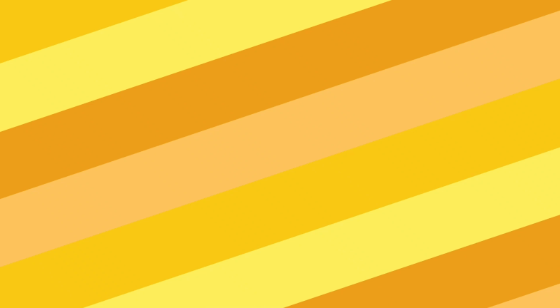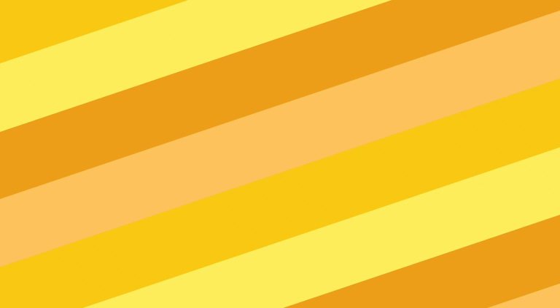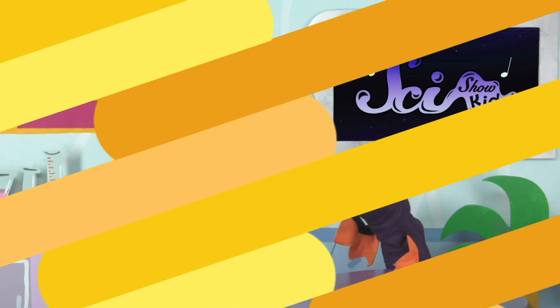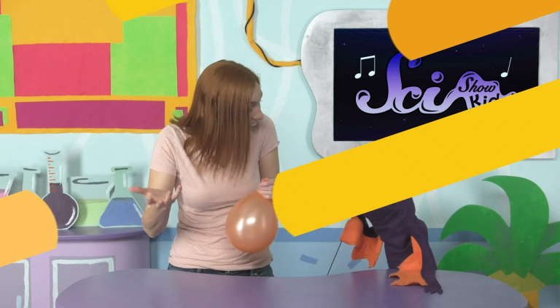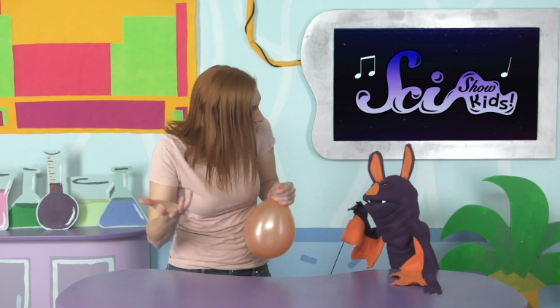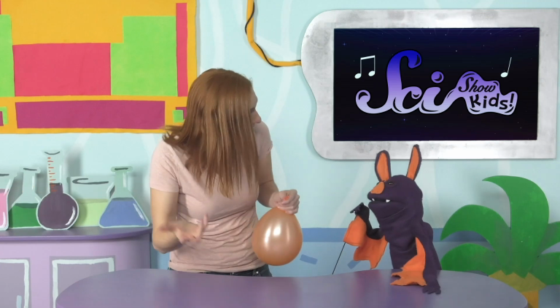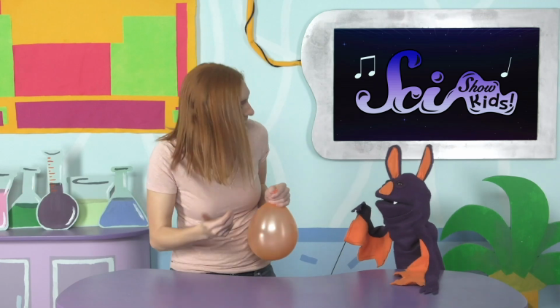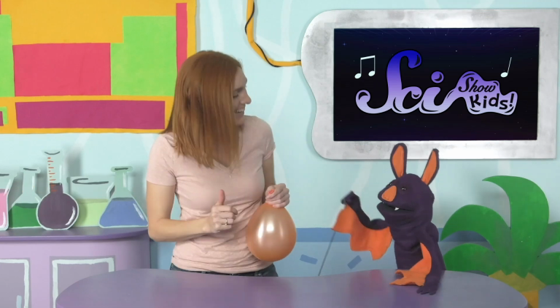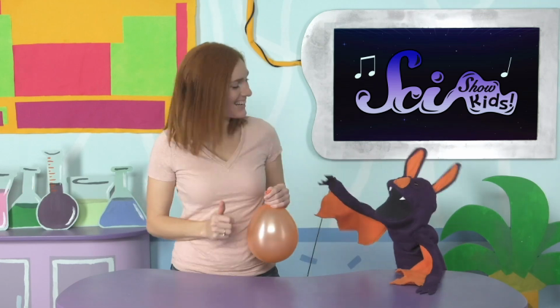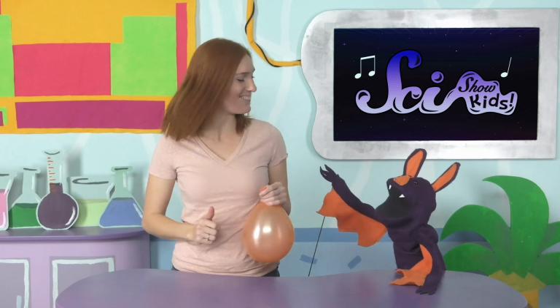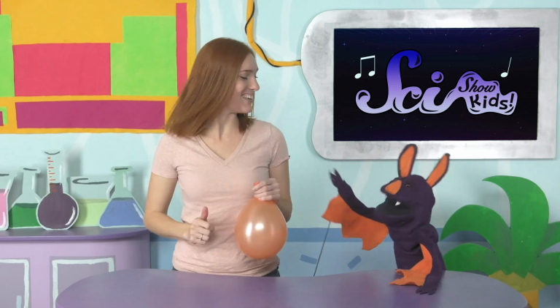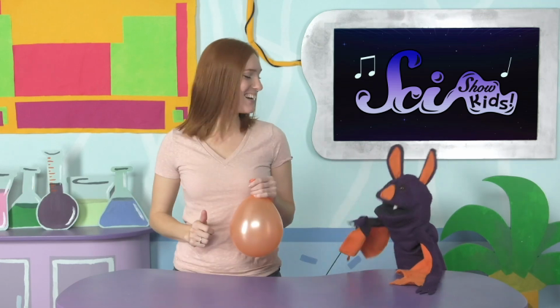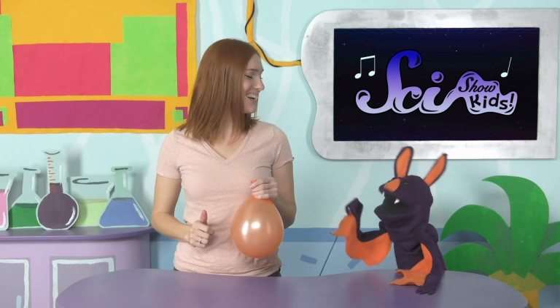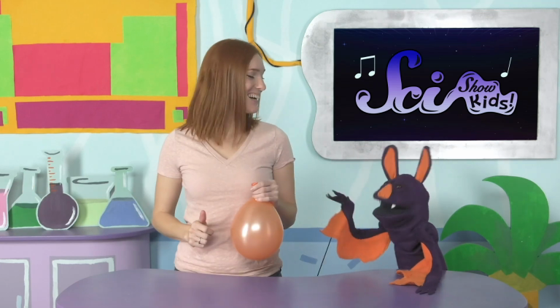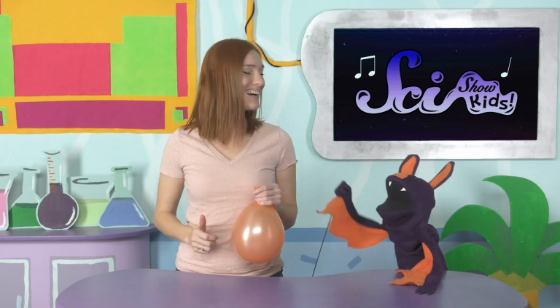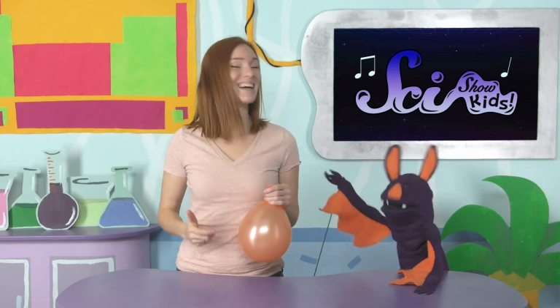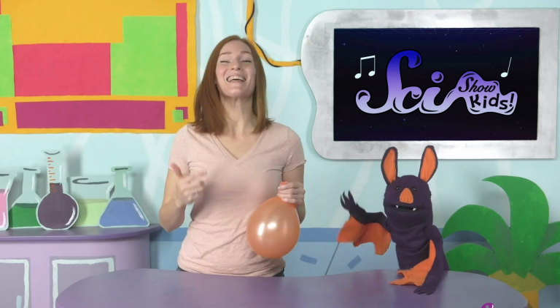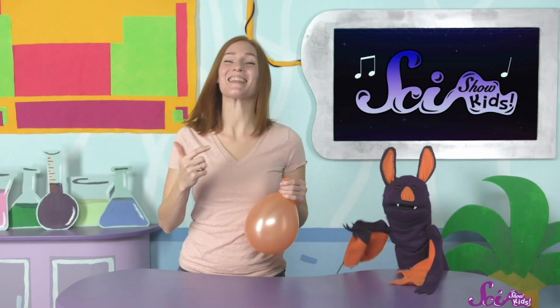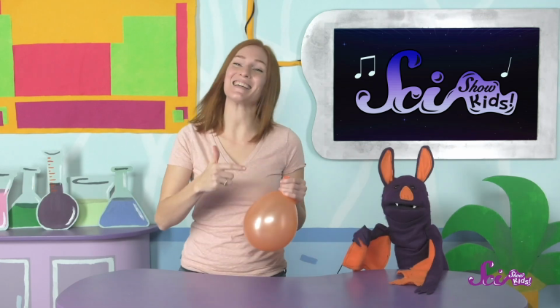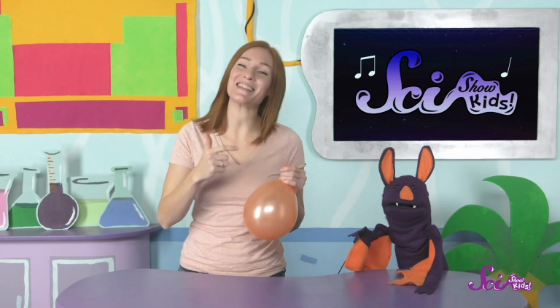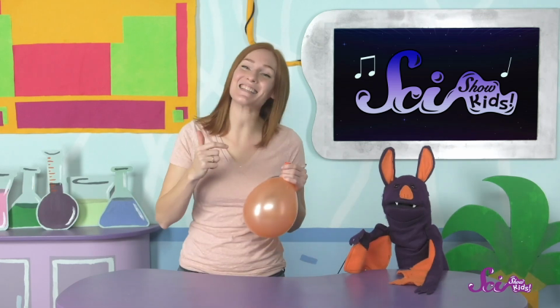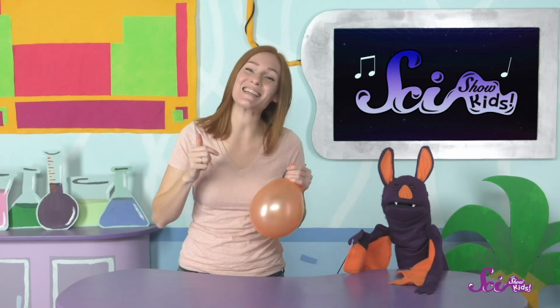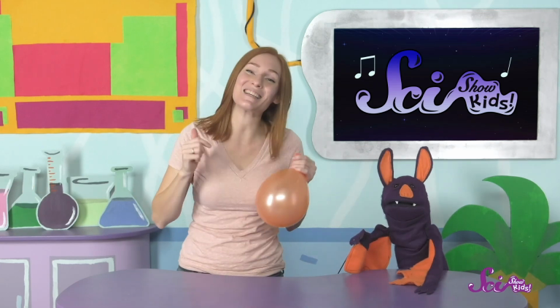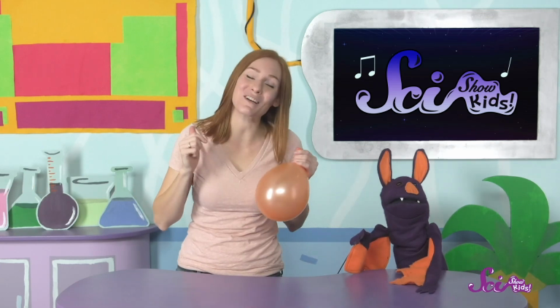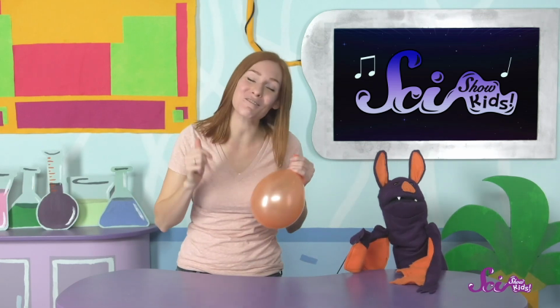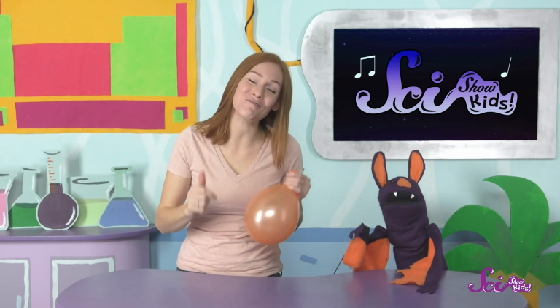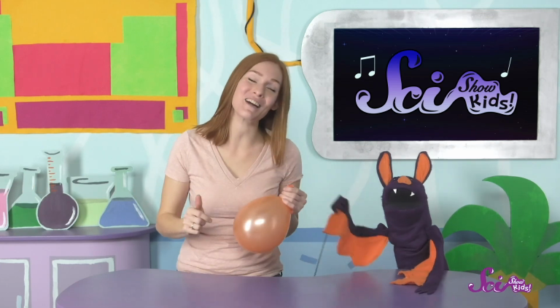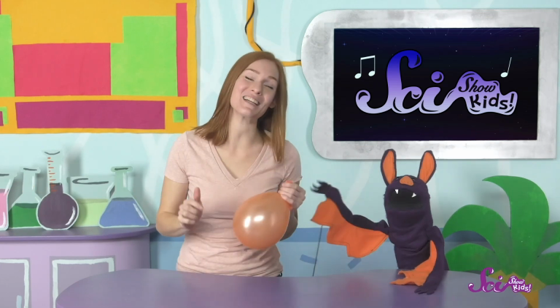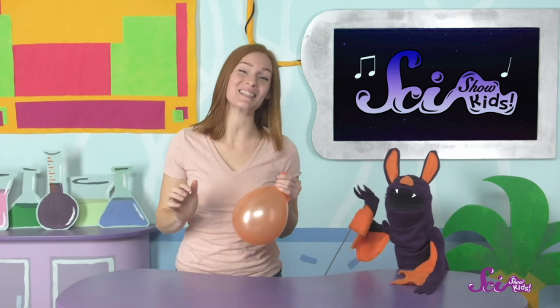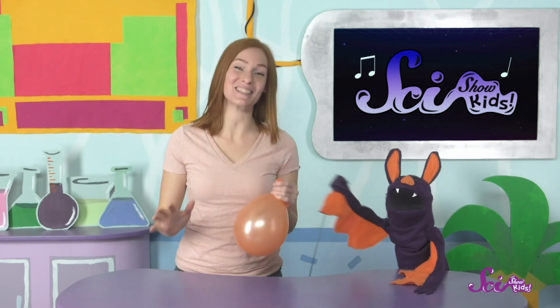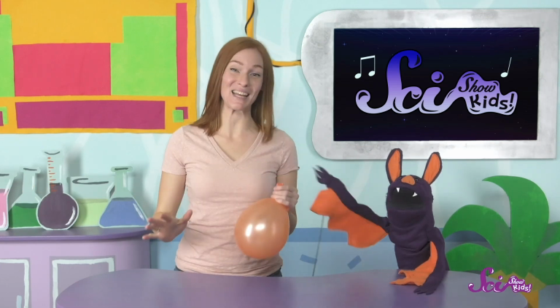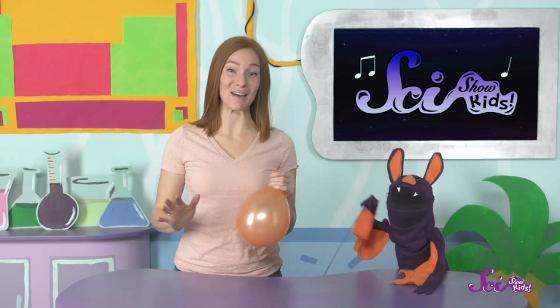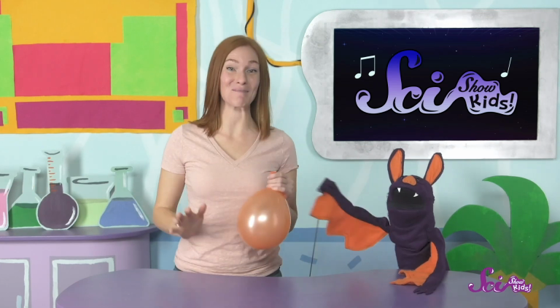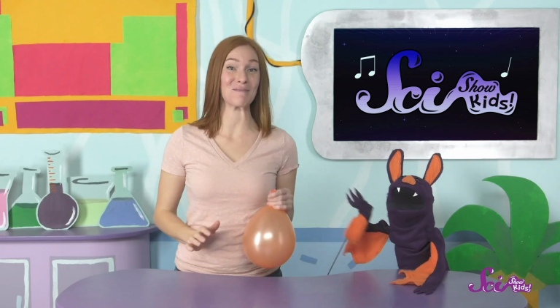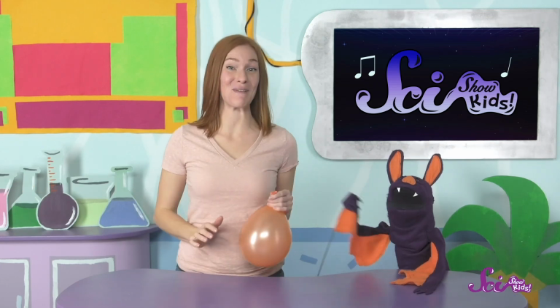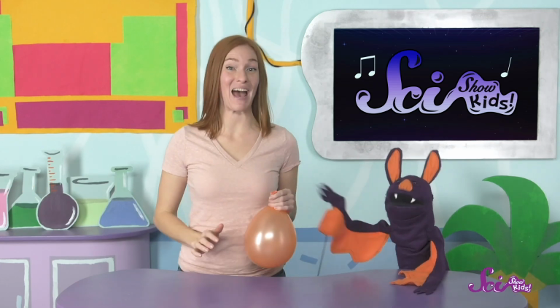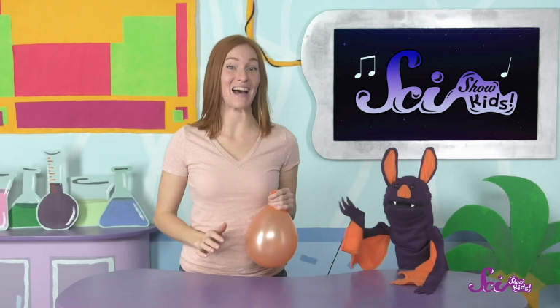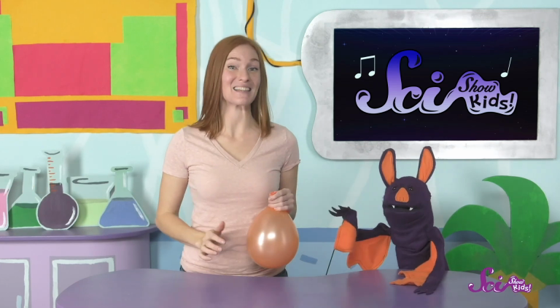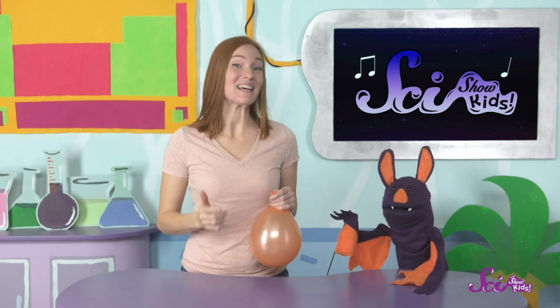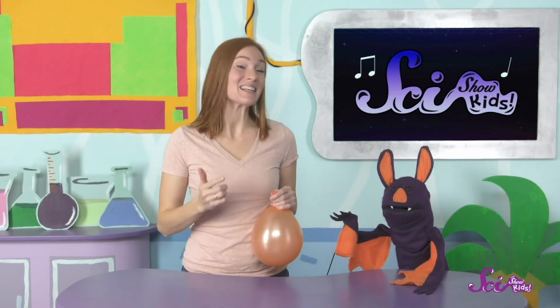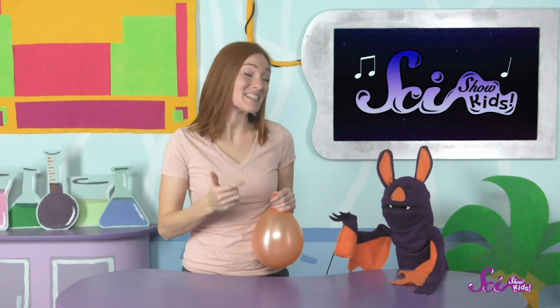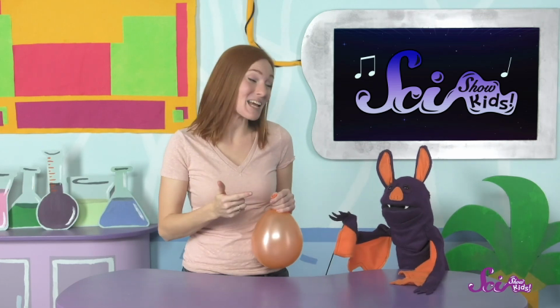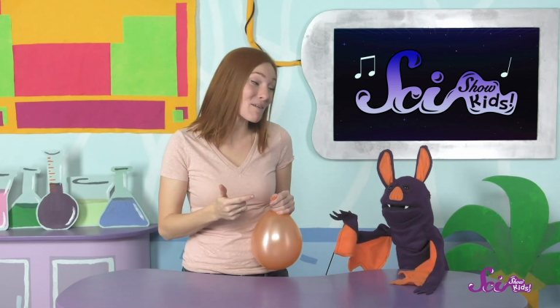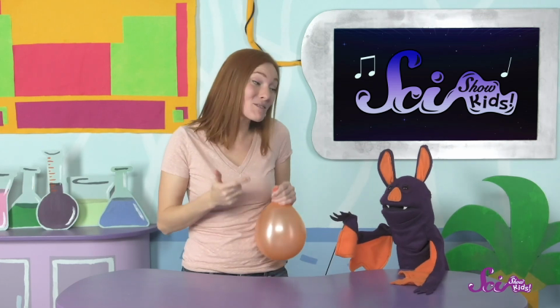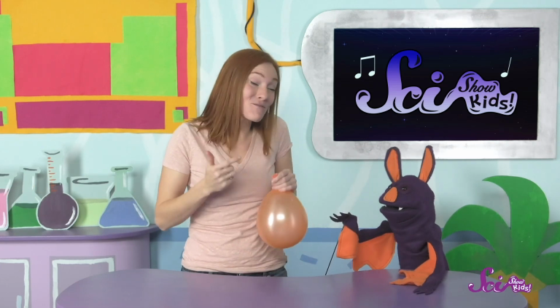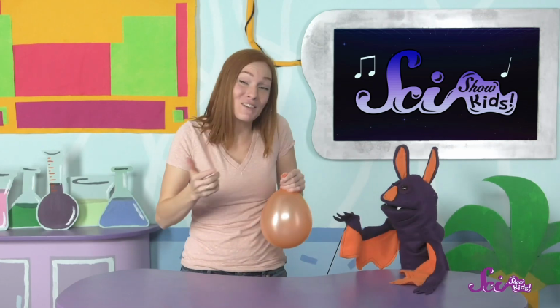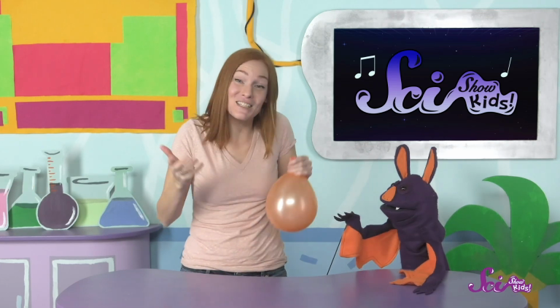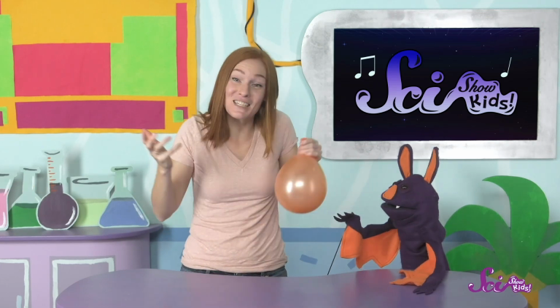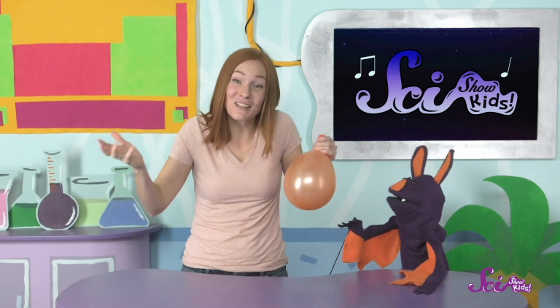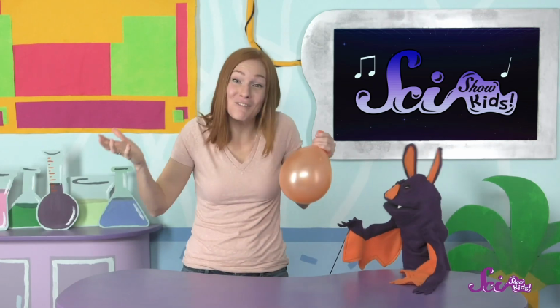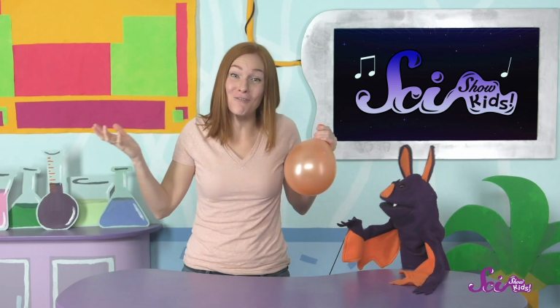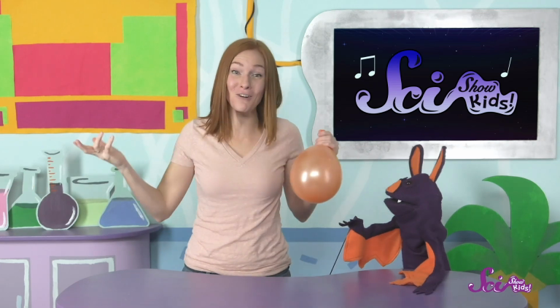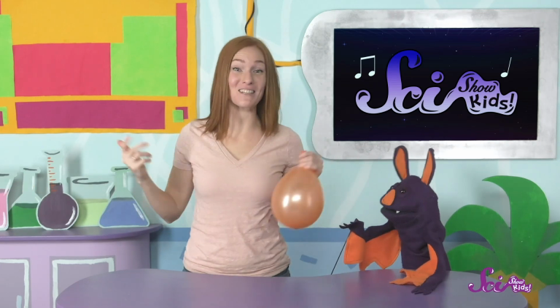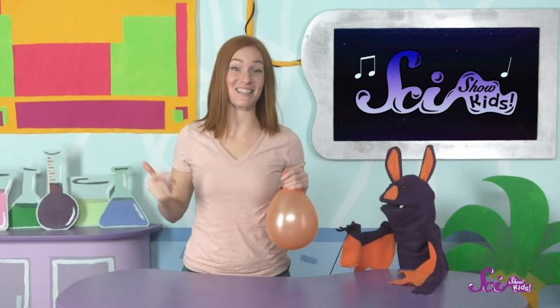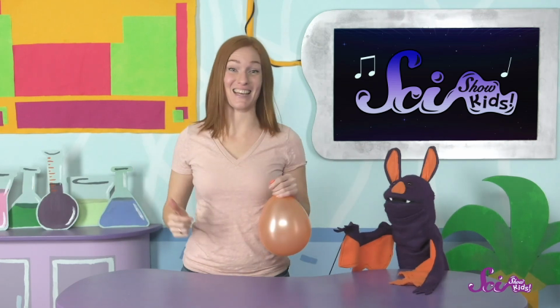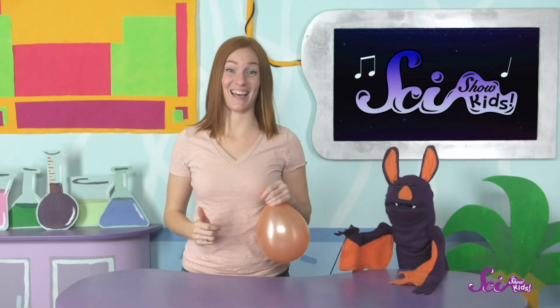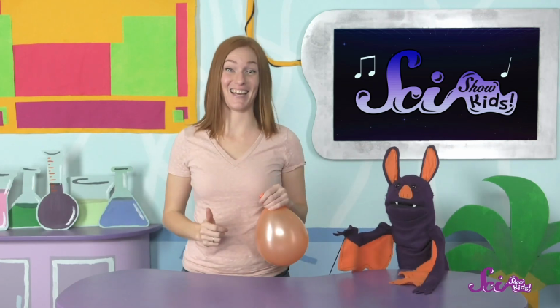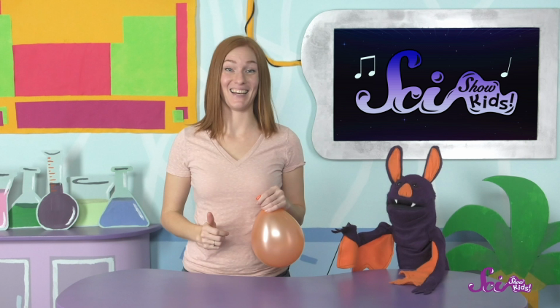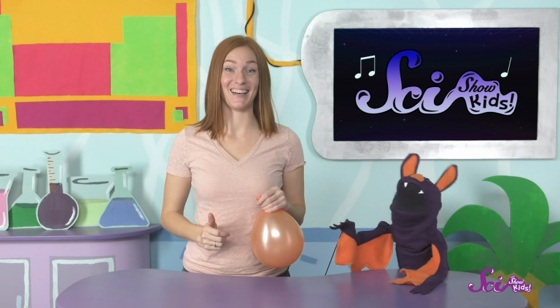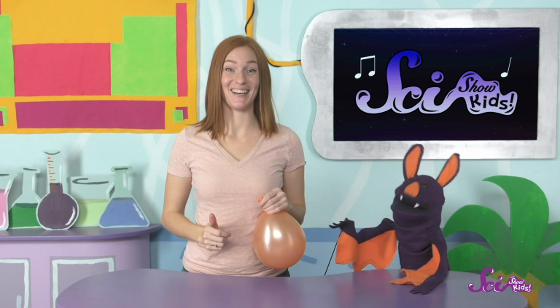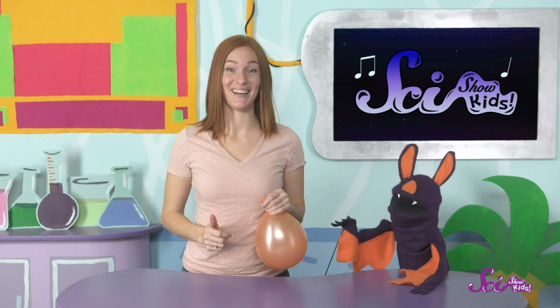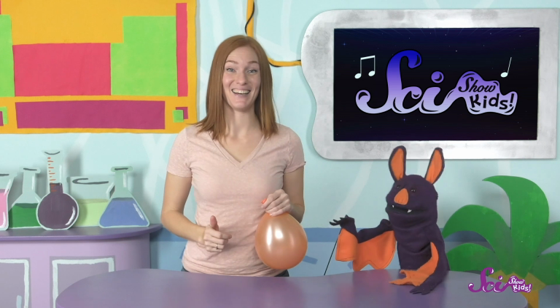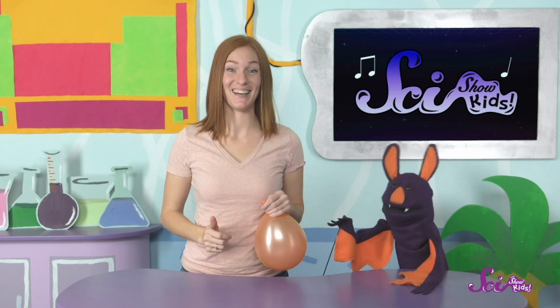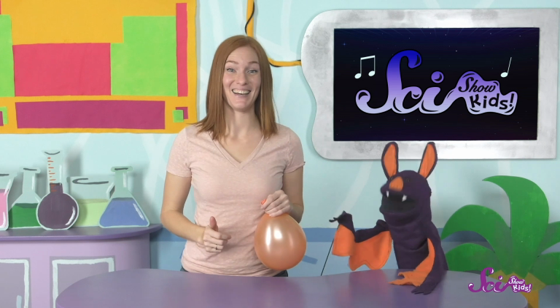Hi Sam! Hi Jesse! This is our friend Sam the Bat! Sam's visiting the fort today! Hi everyone!